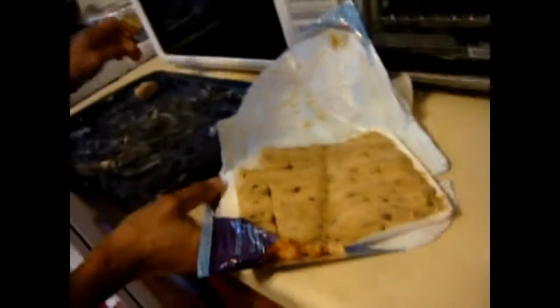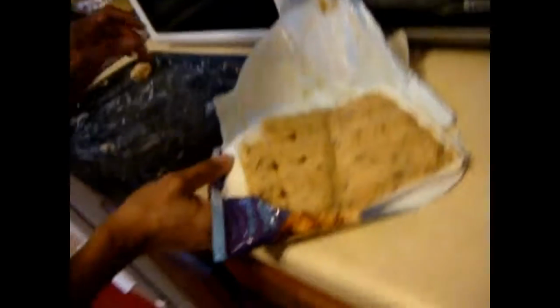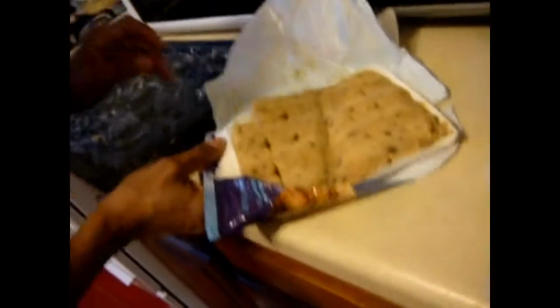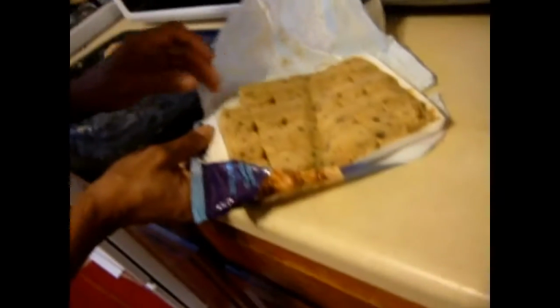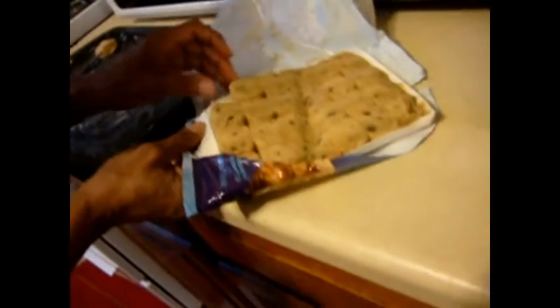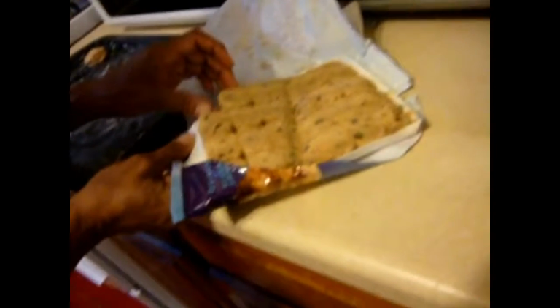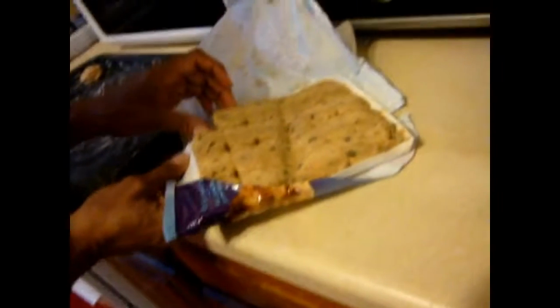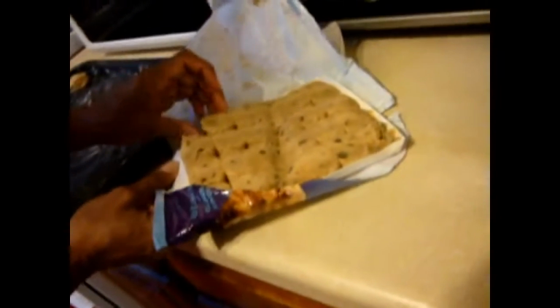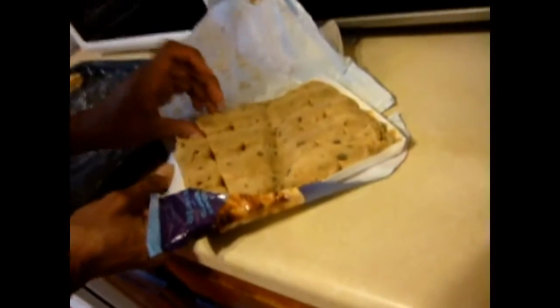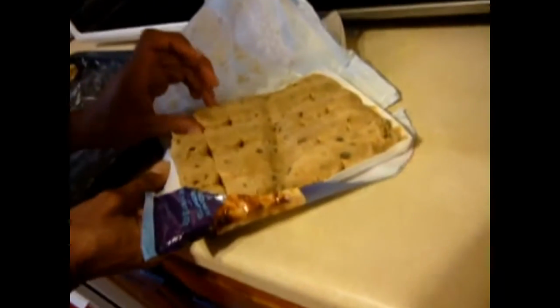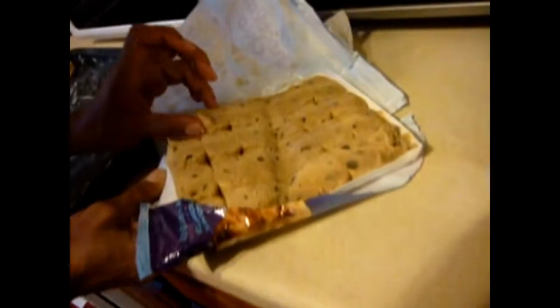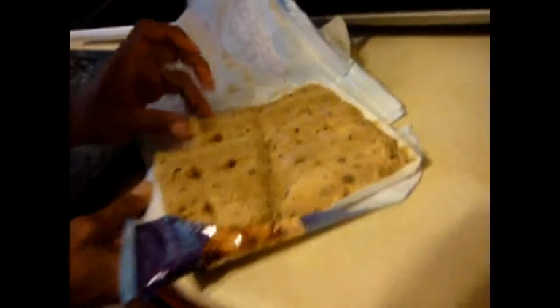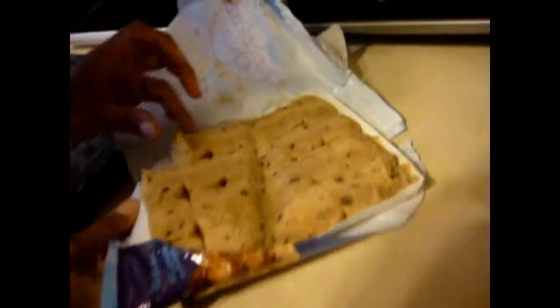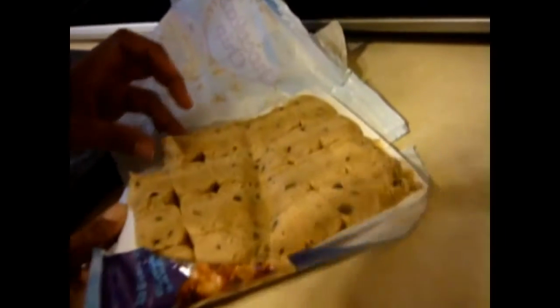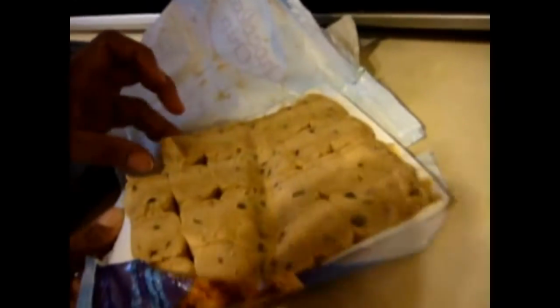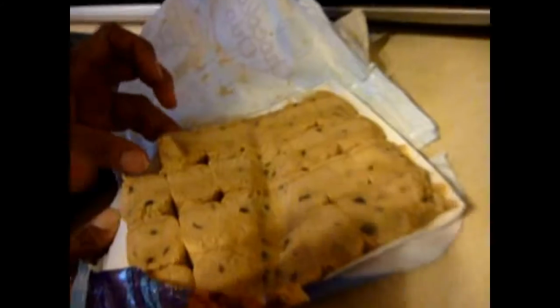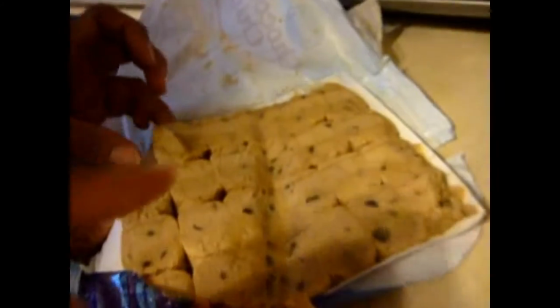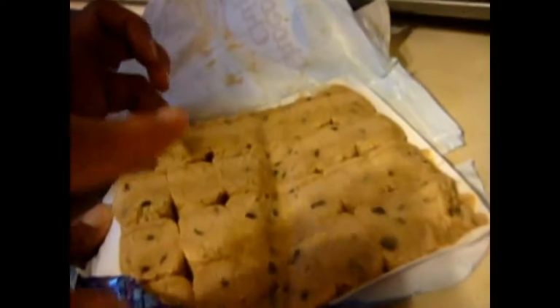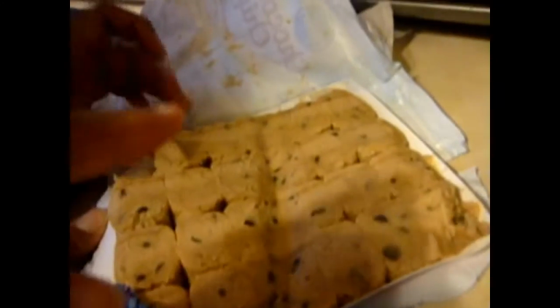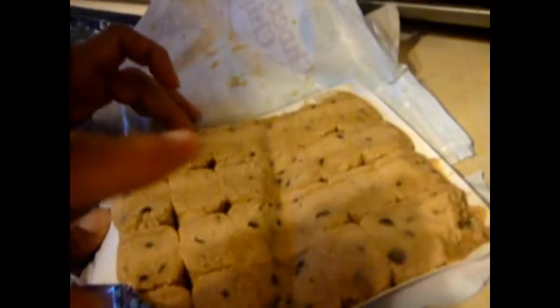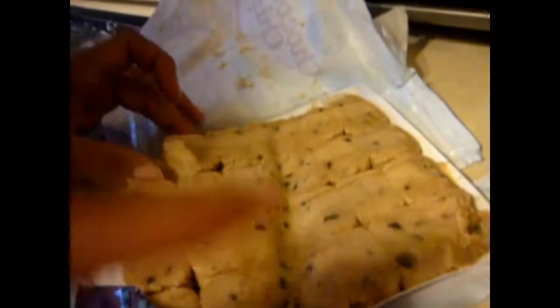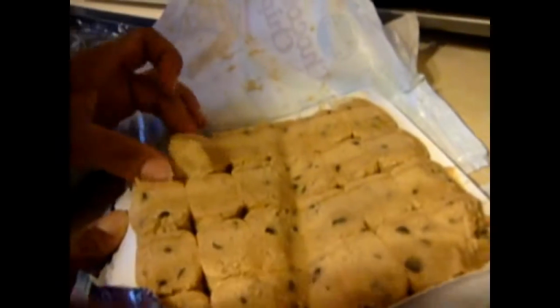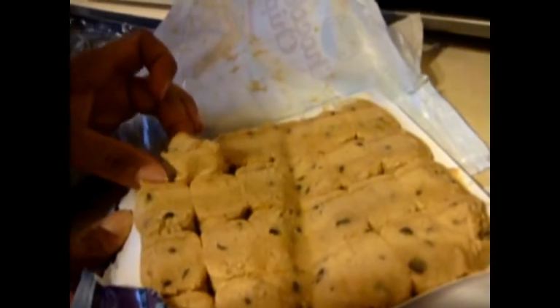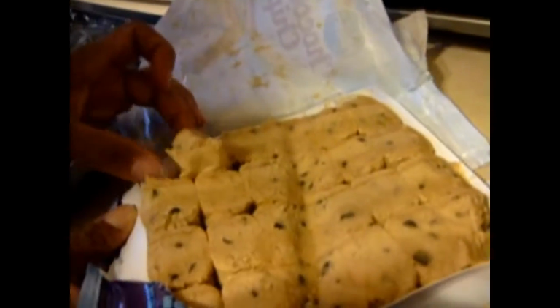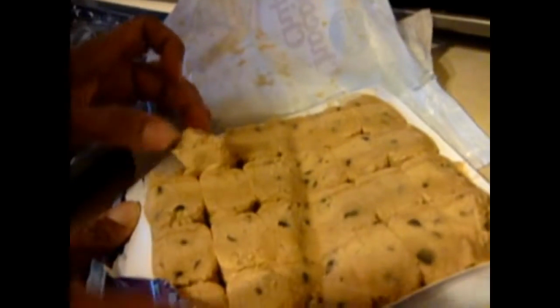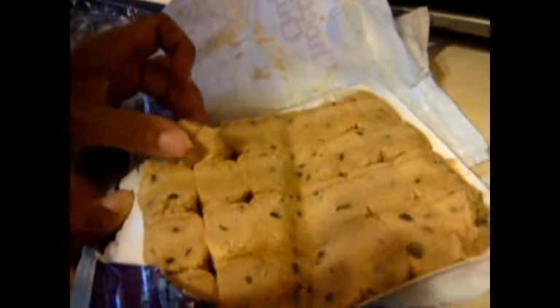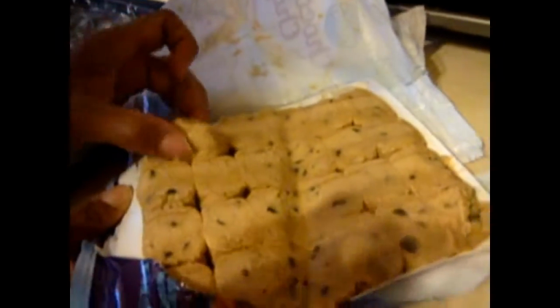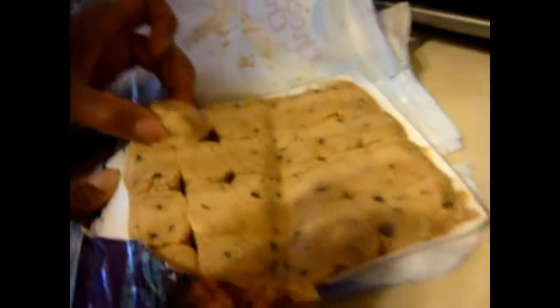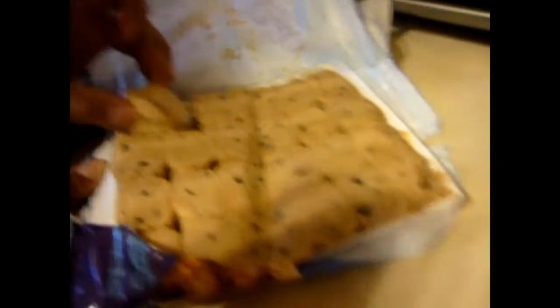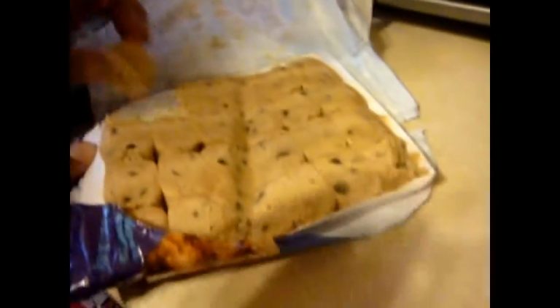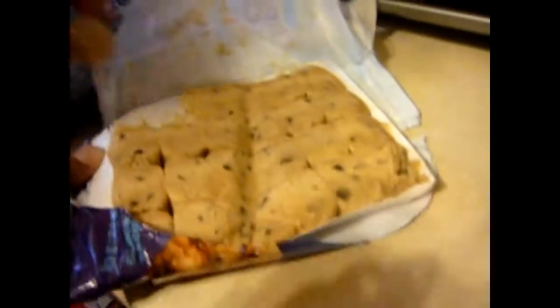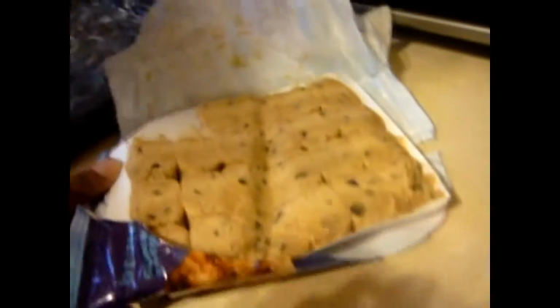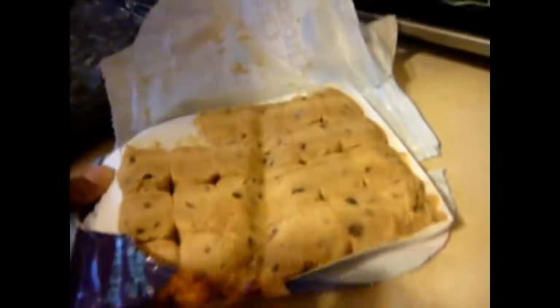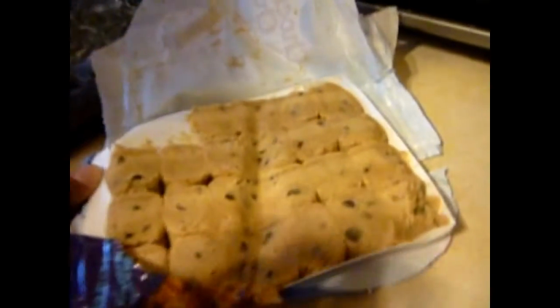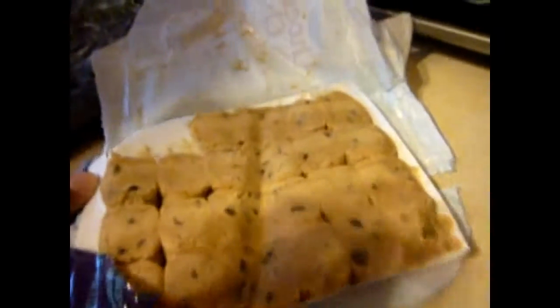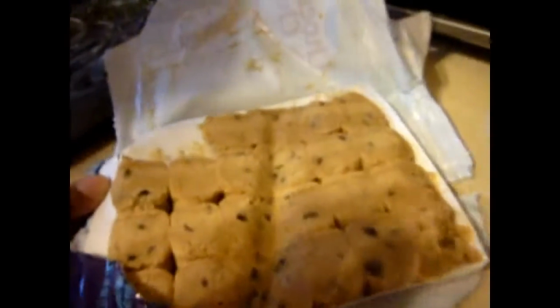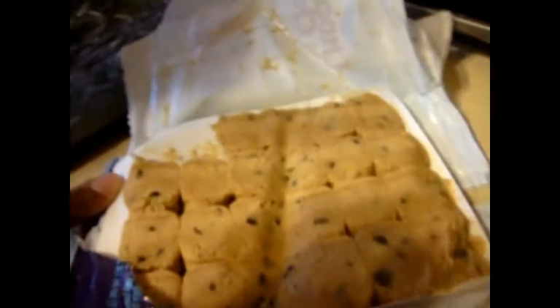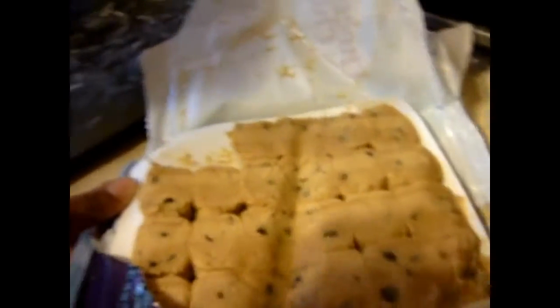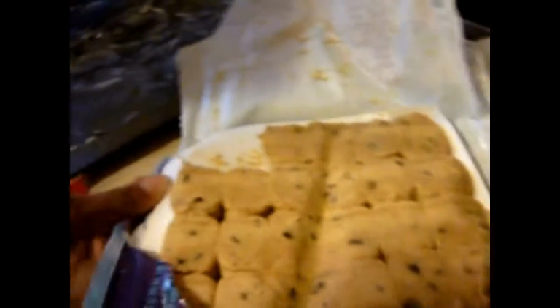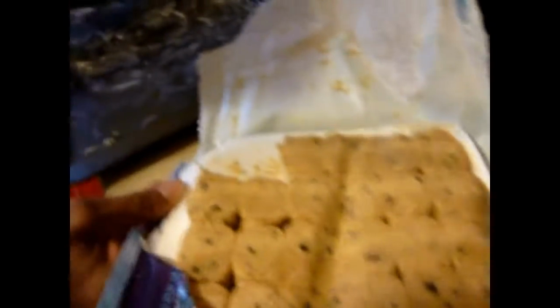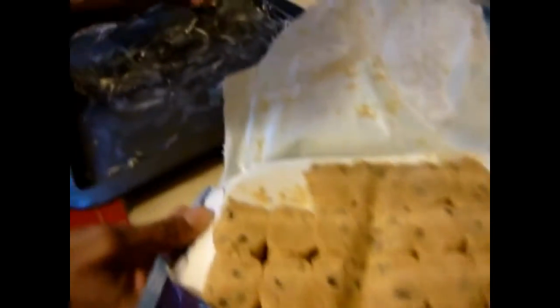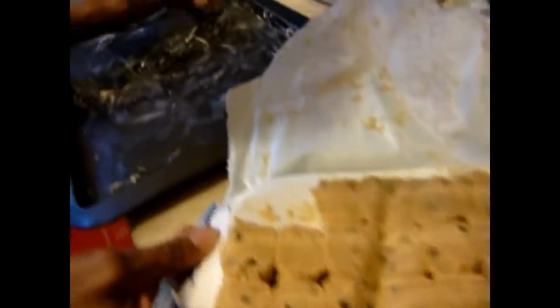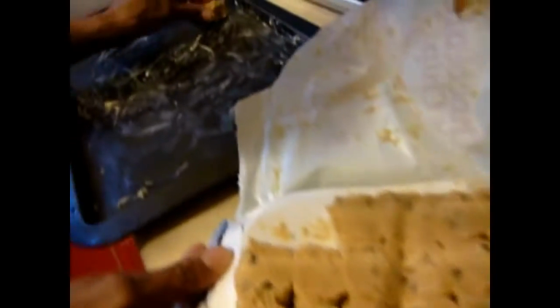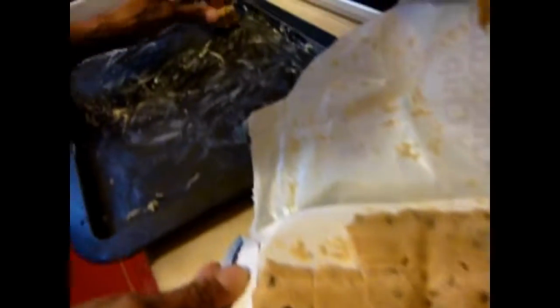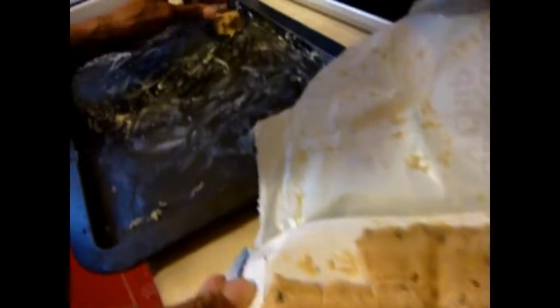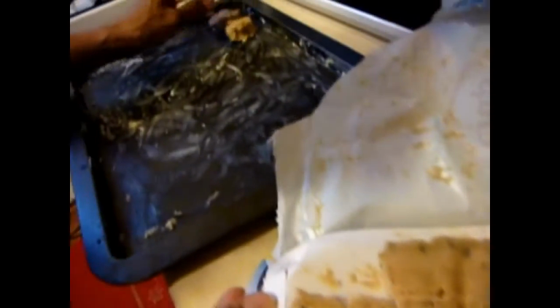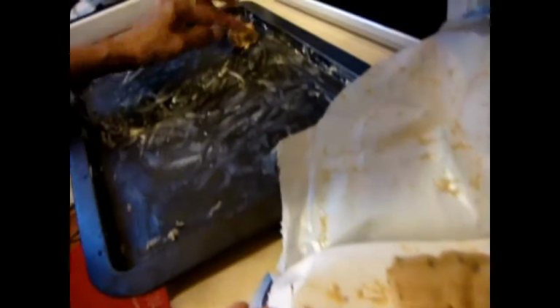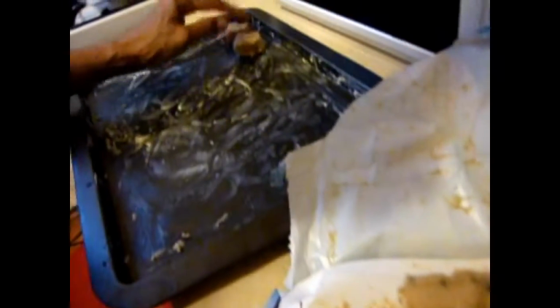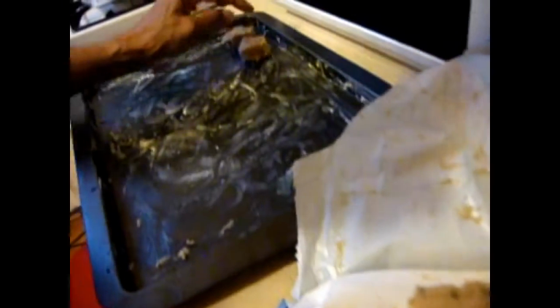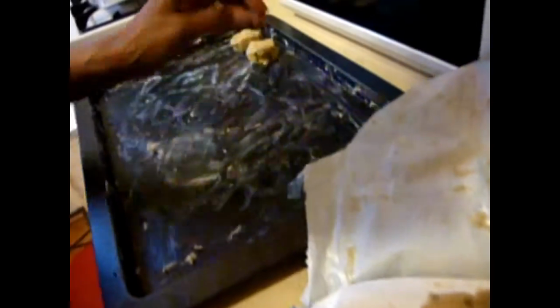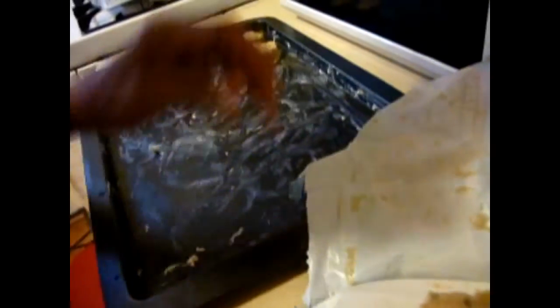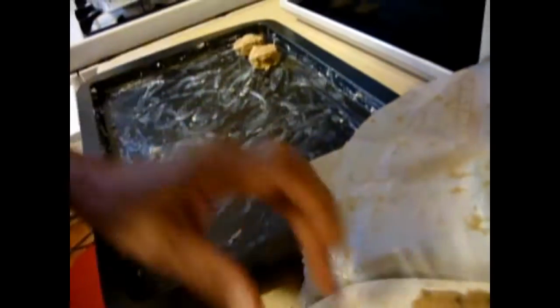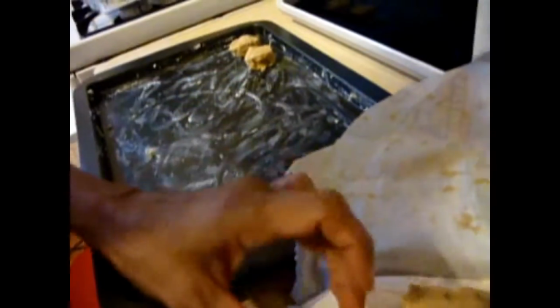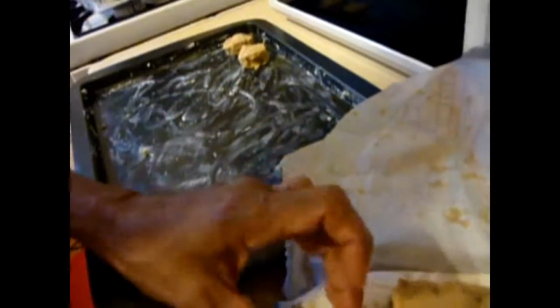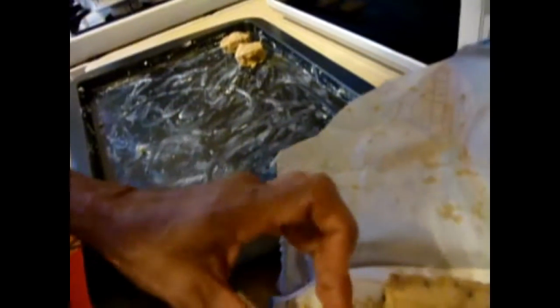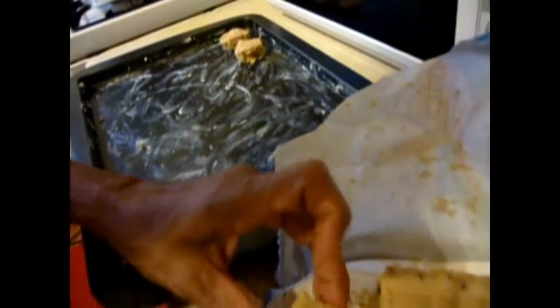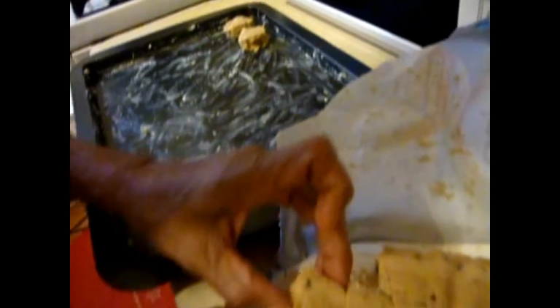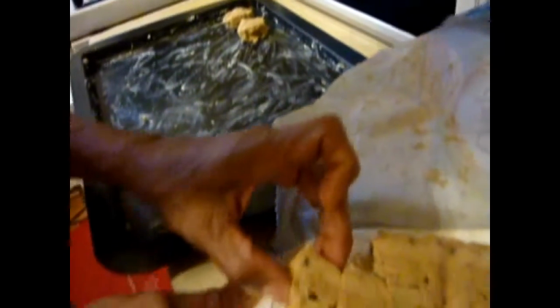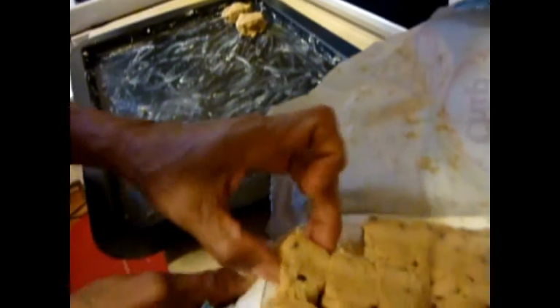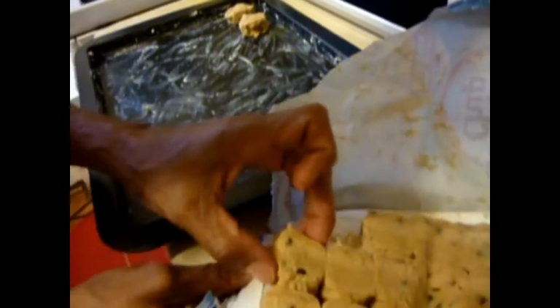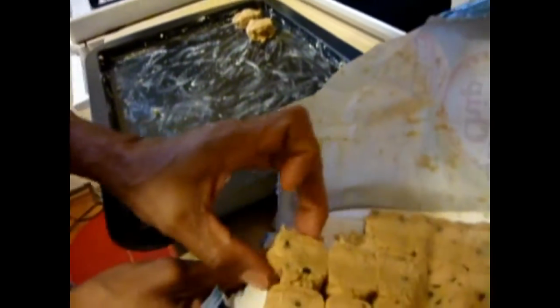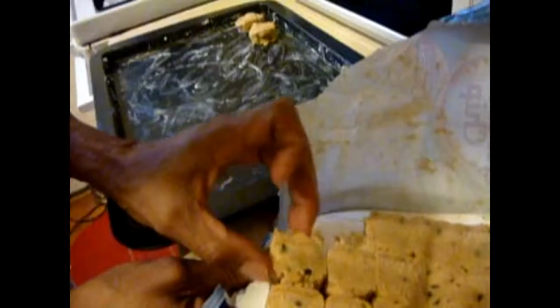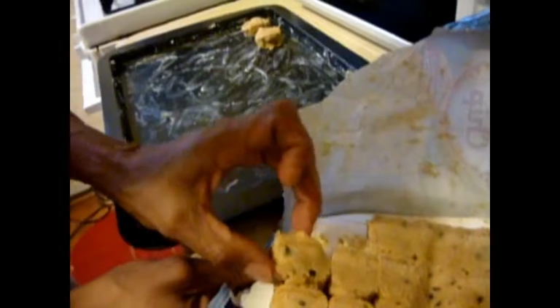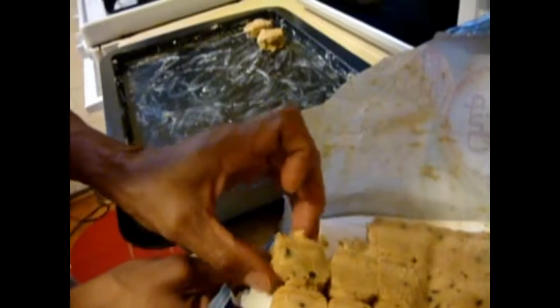This right here — see how they're already pre-cut. So we're just going to be taking them out right now and laying them out on the baking sheet.